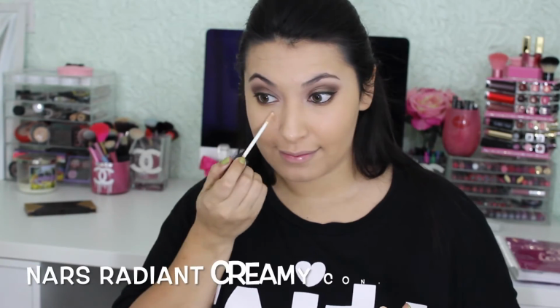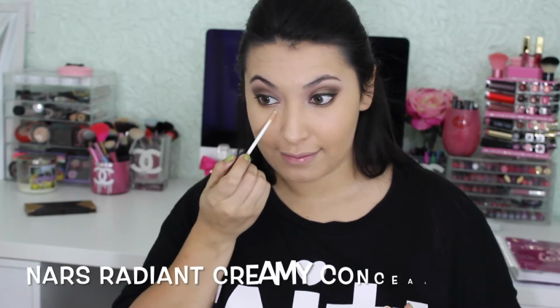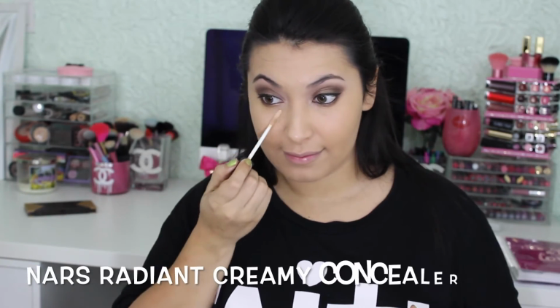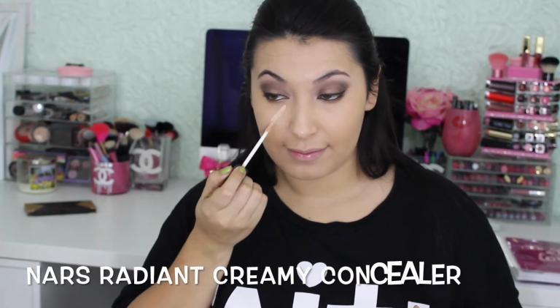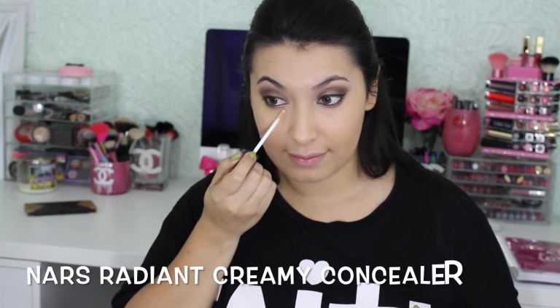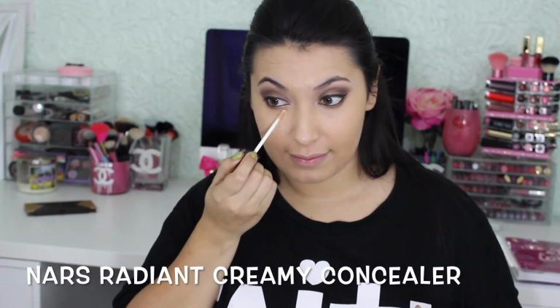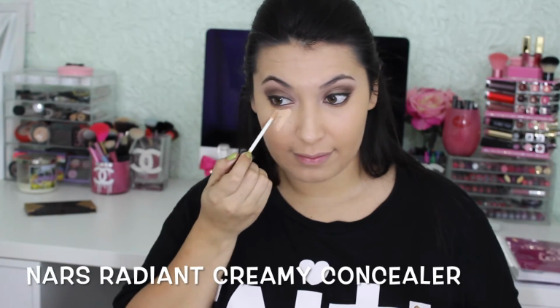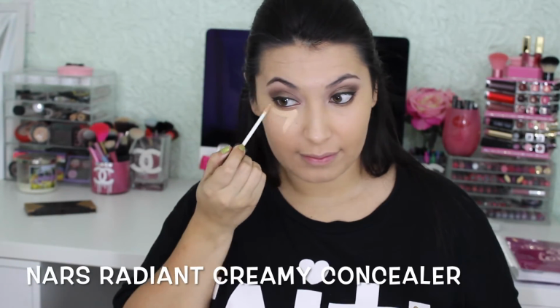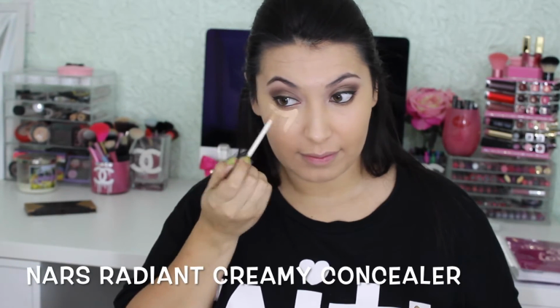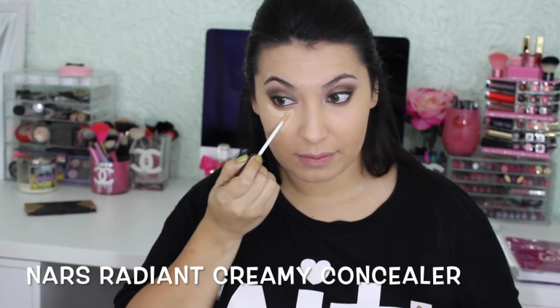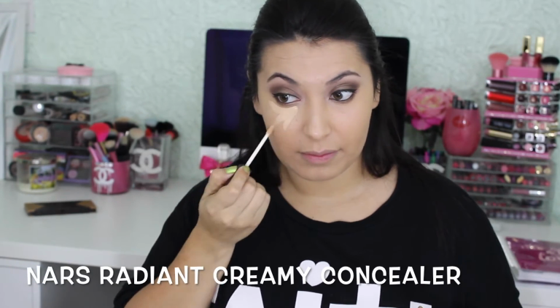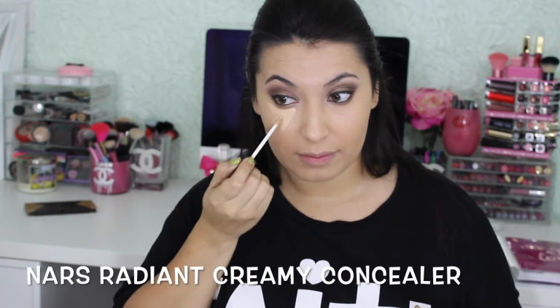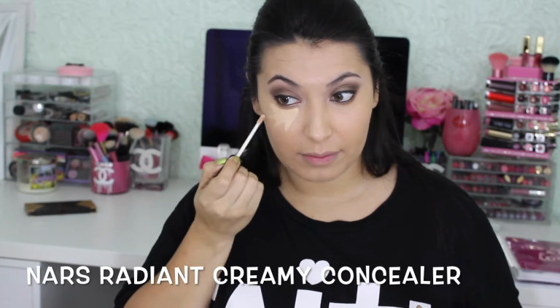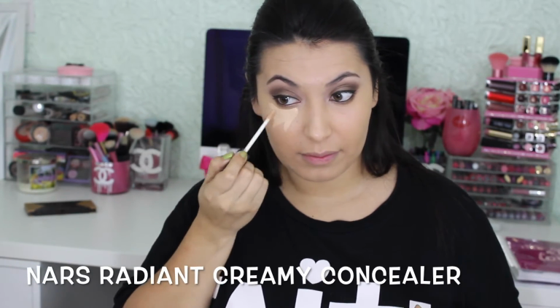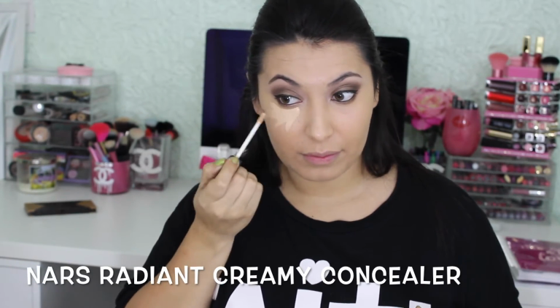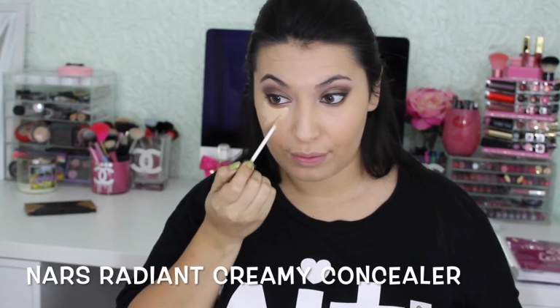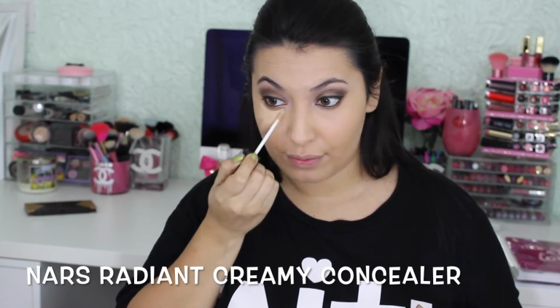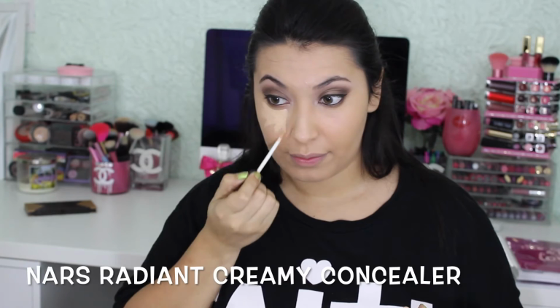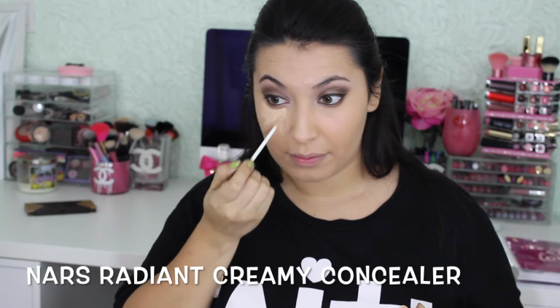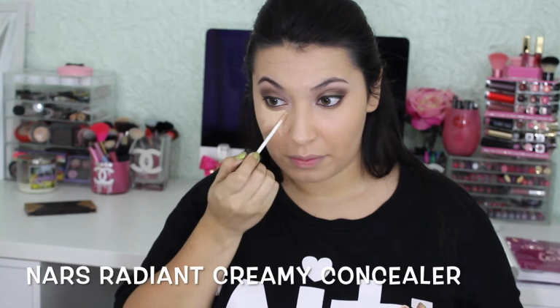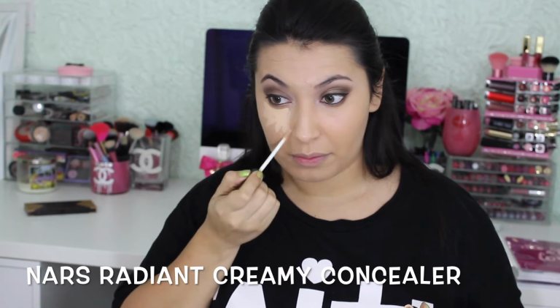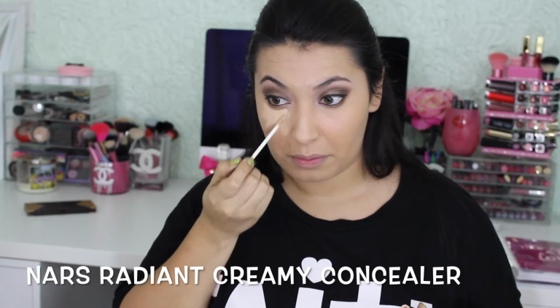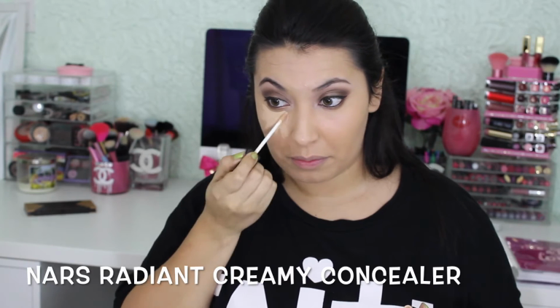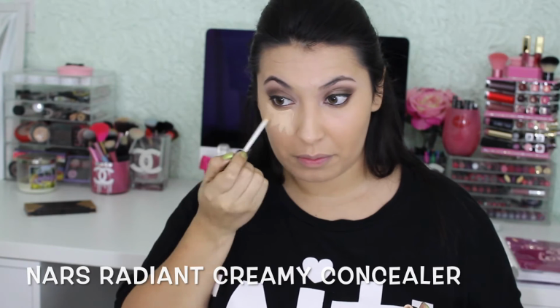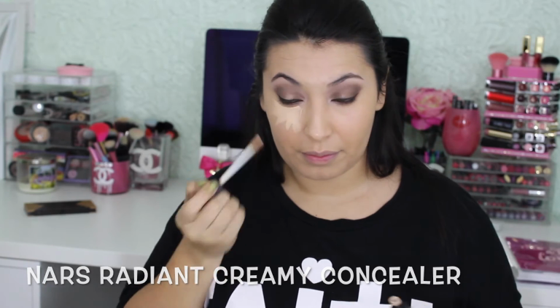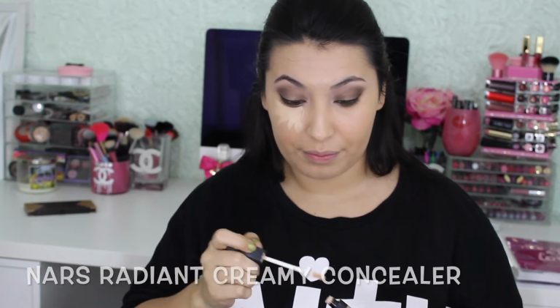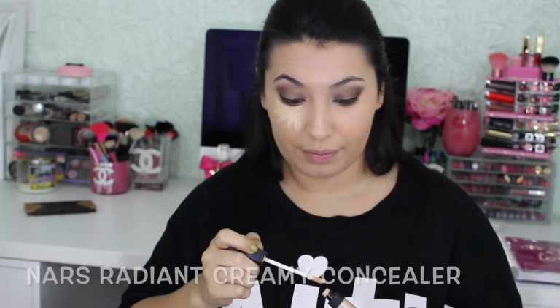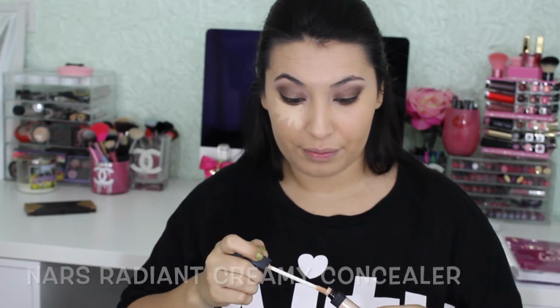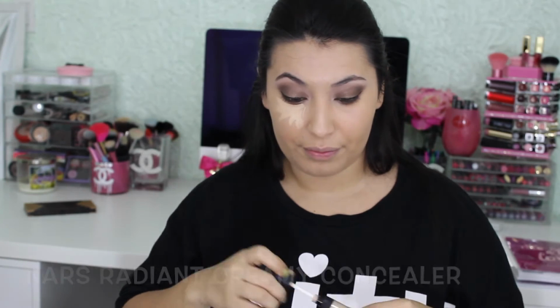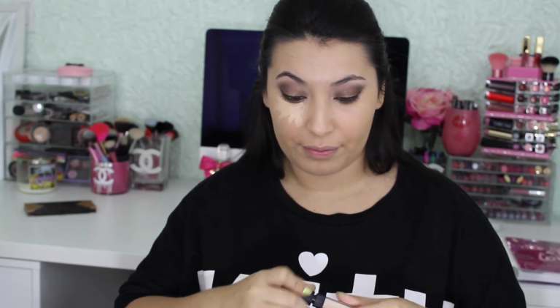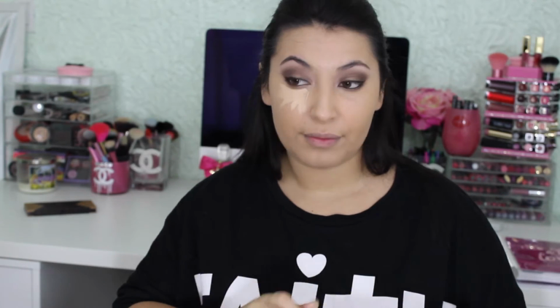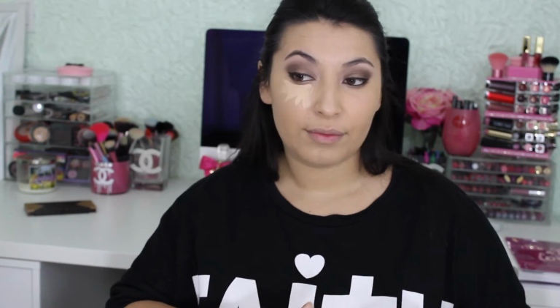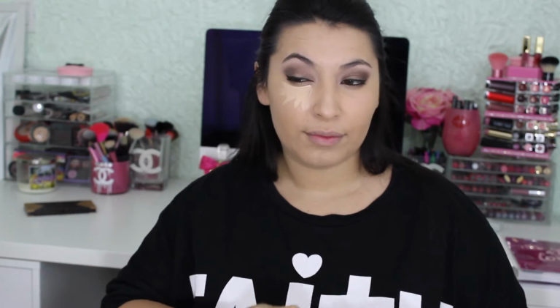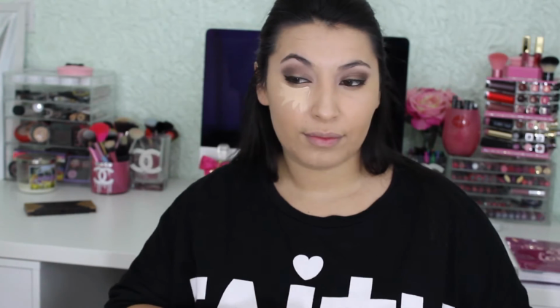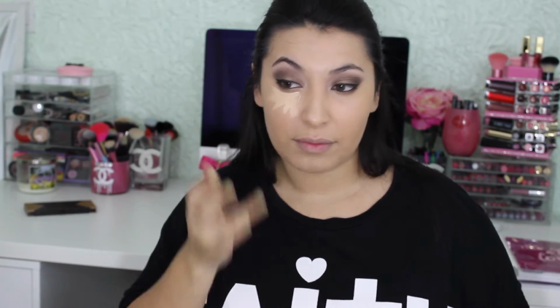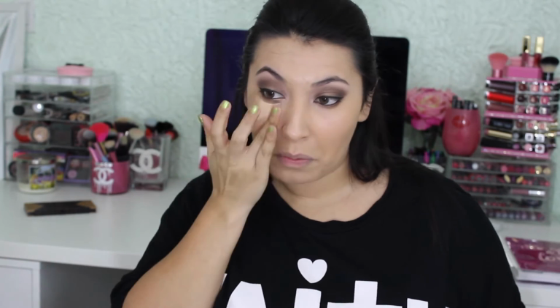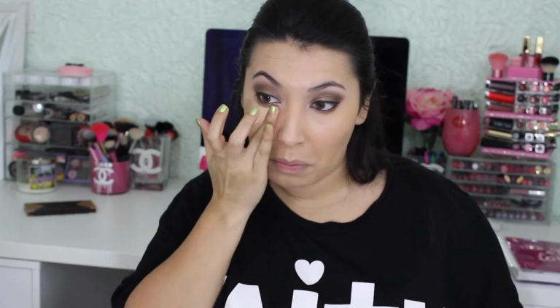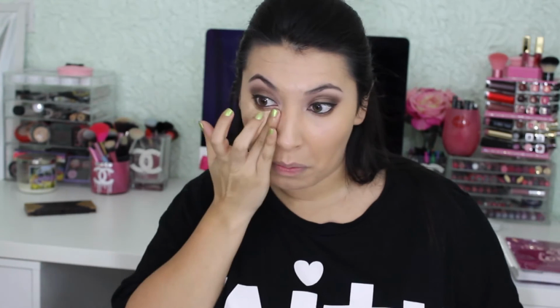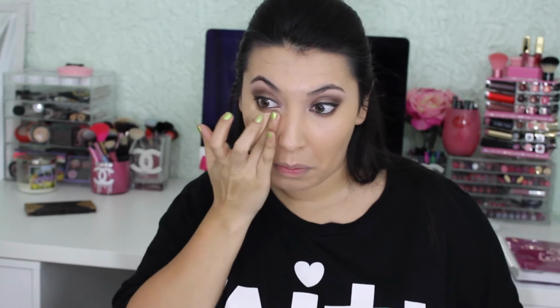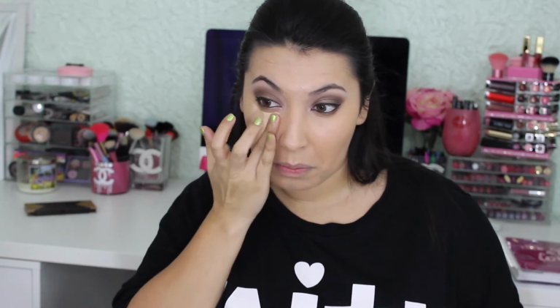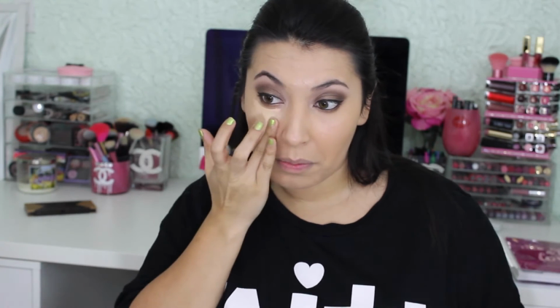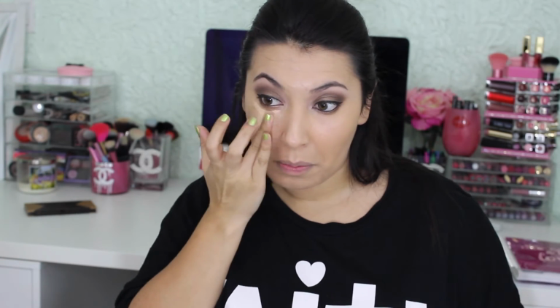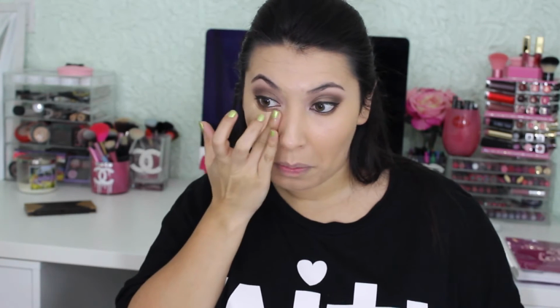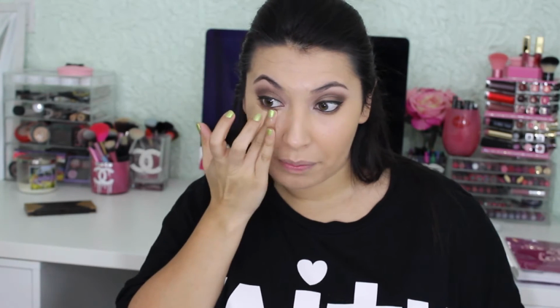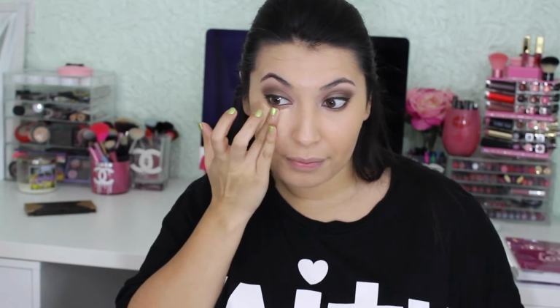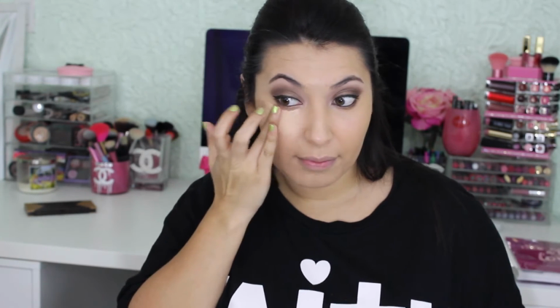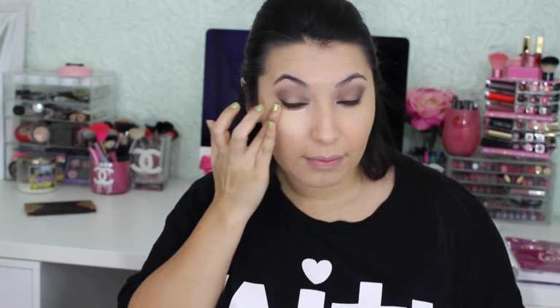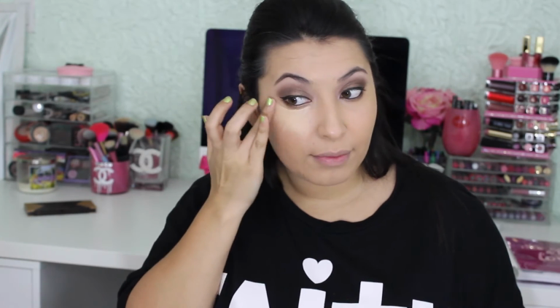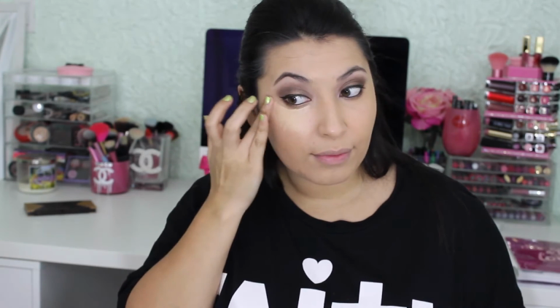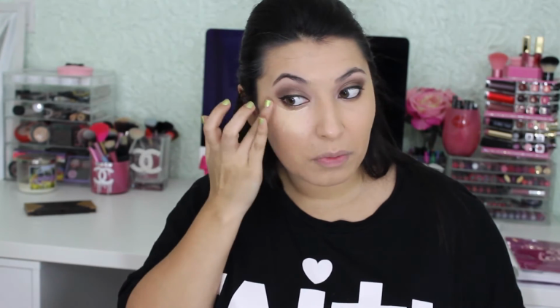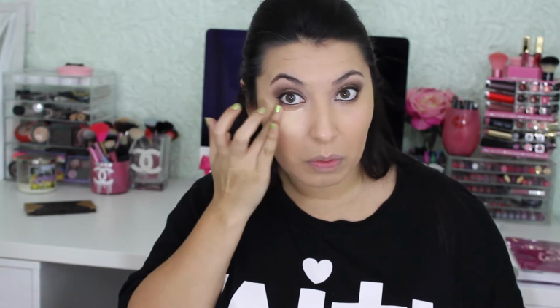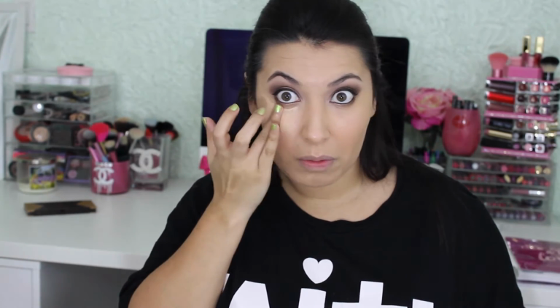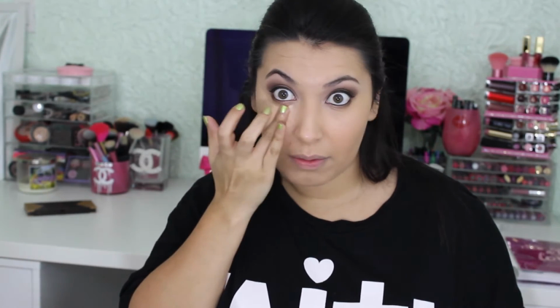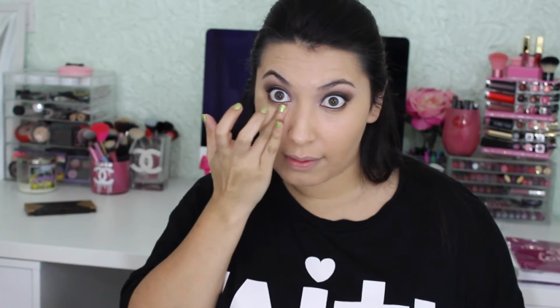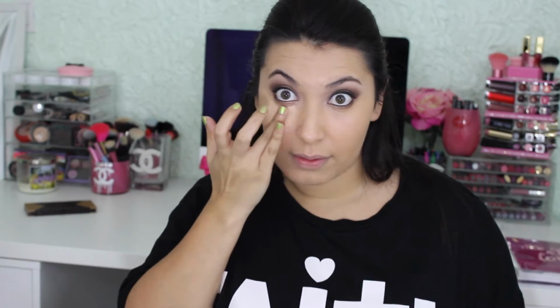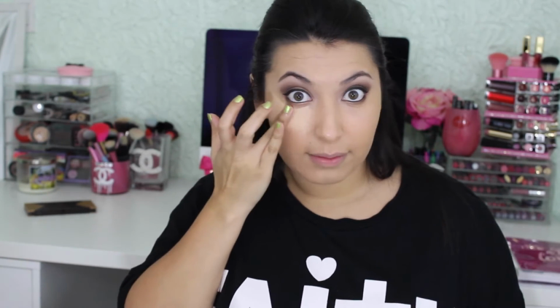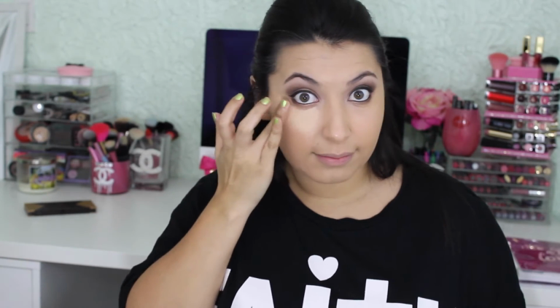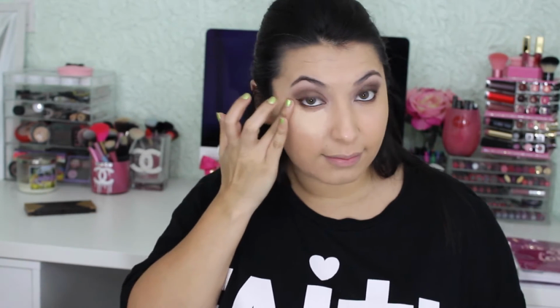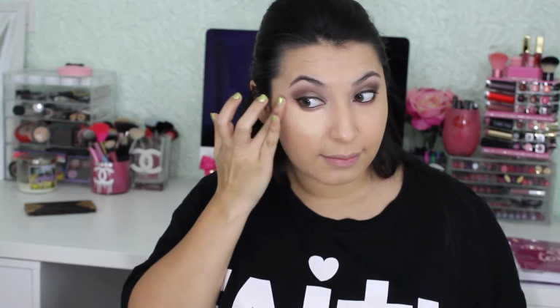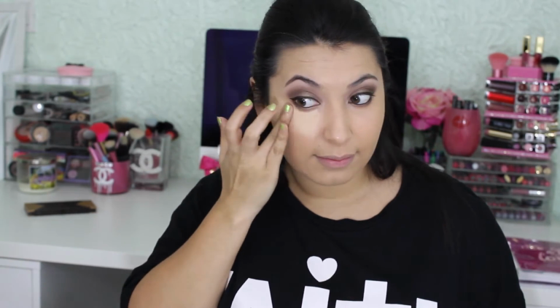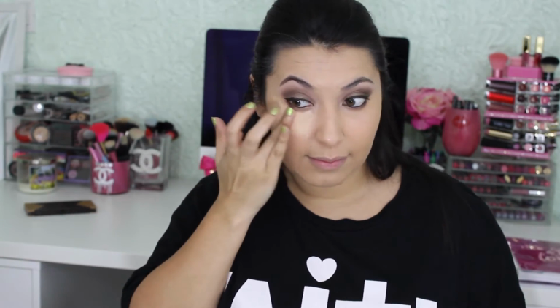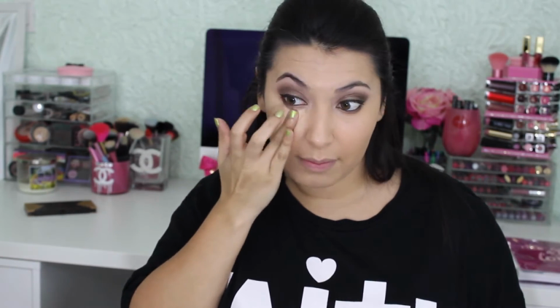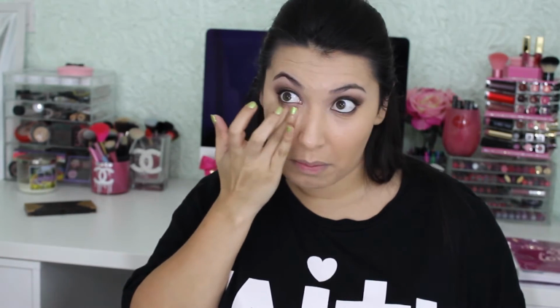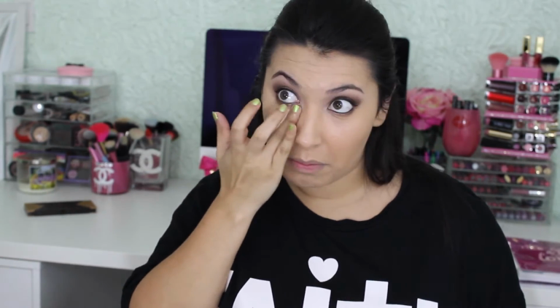Now I'm going to use the NARS Radiant Creamy Concealer to highlight my under eyes and I'm going to use my finger to blend it out.